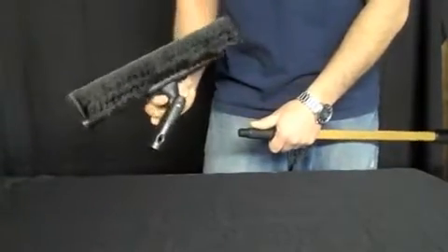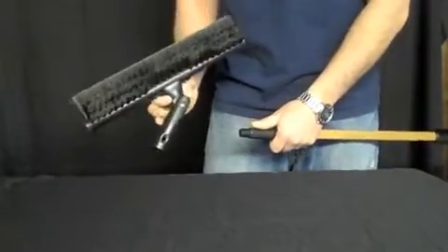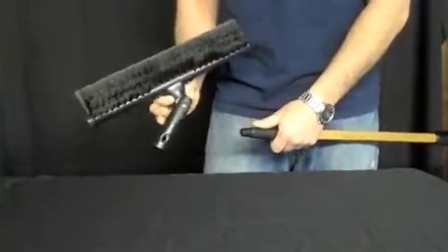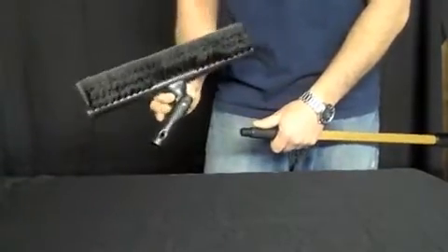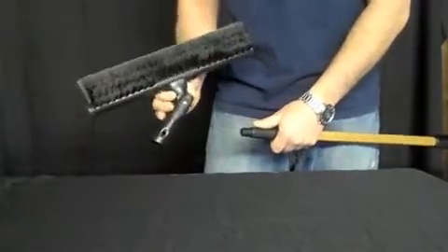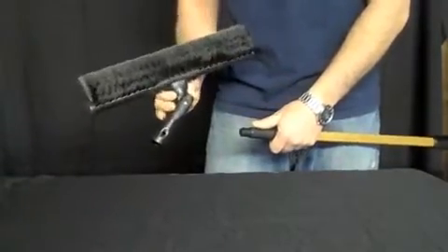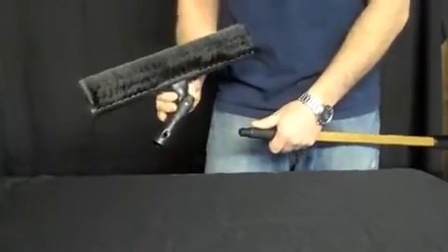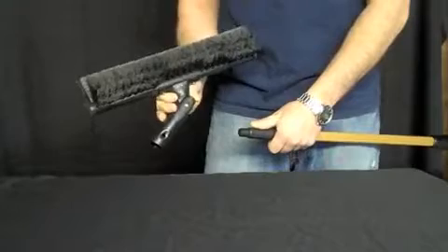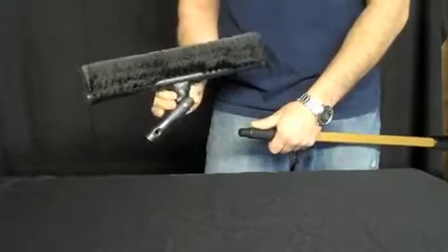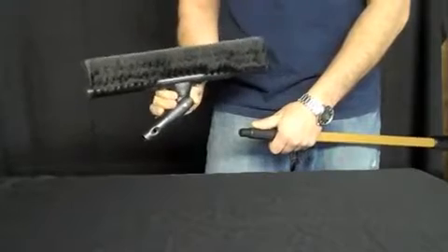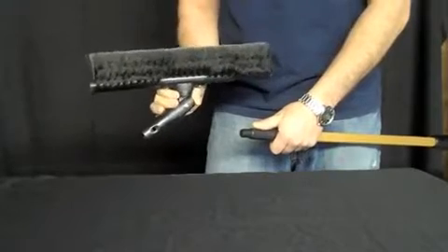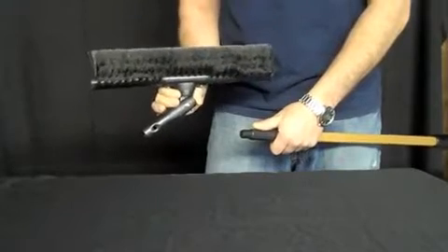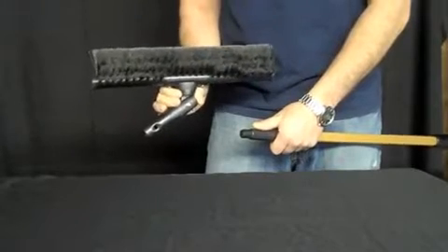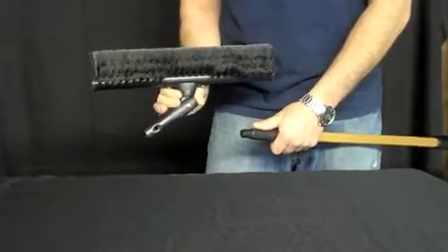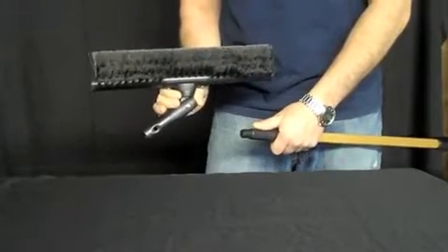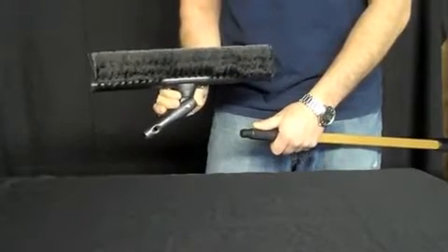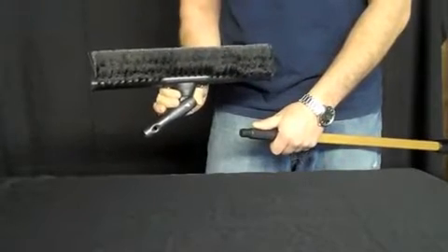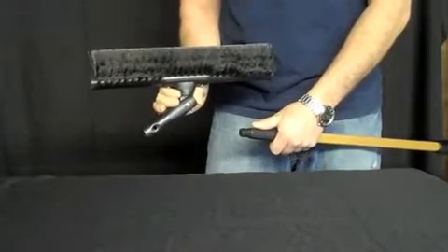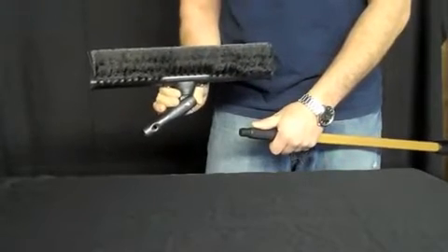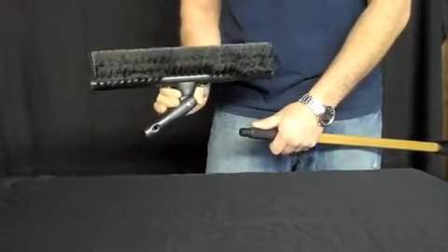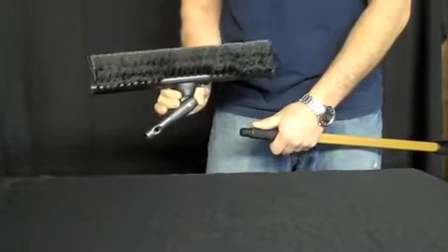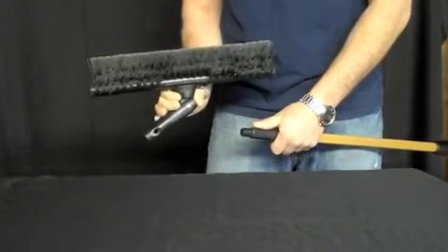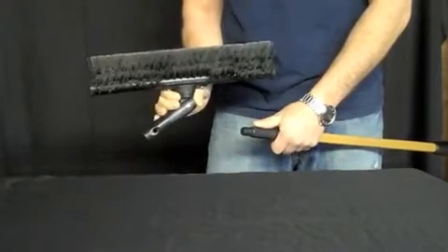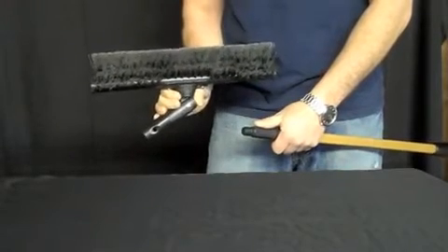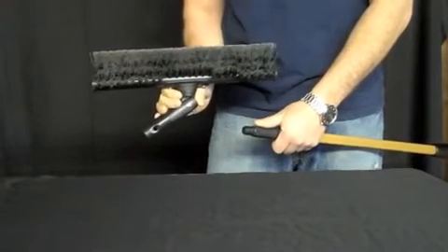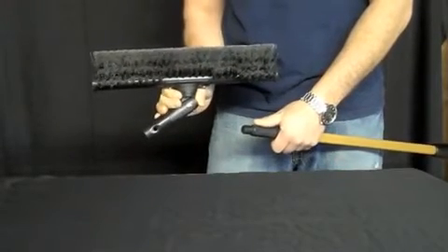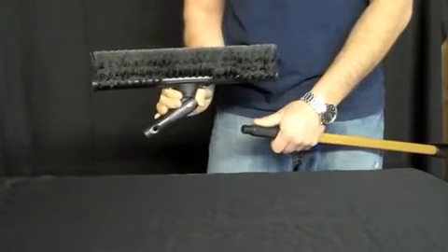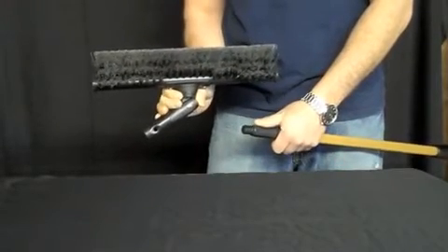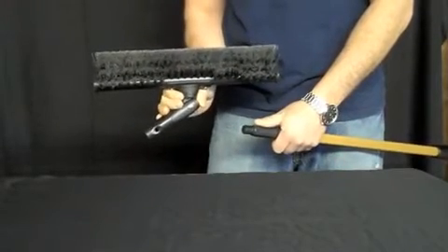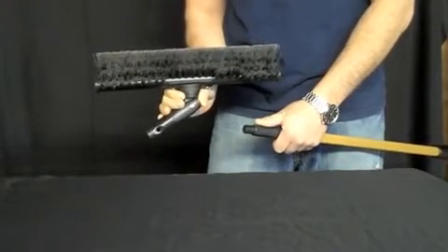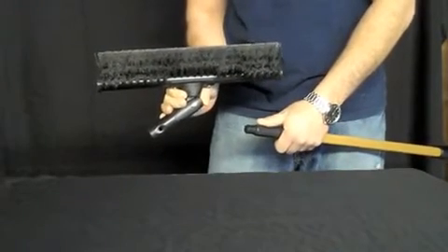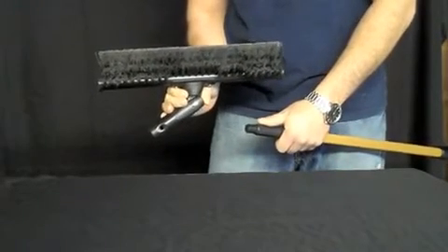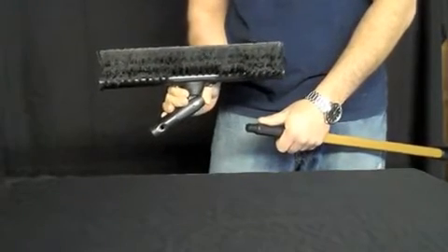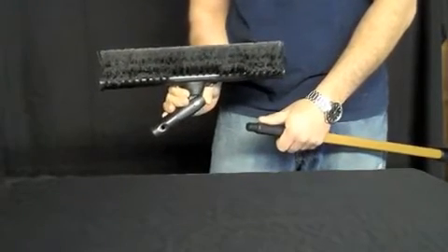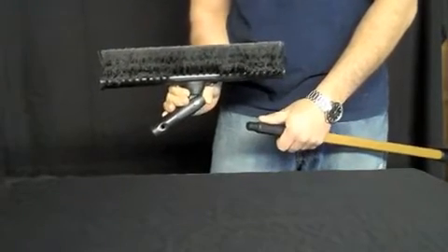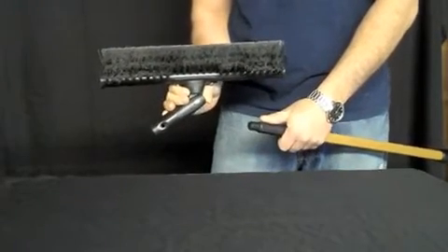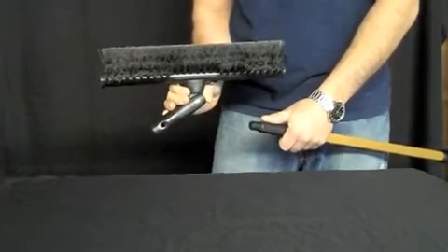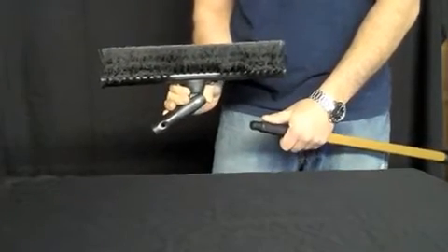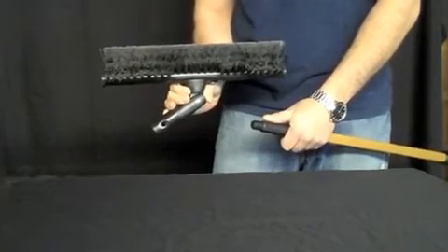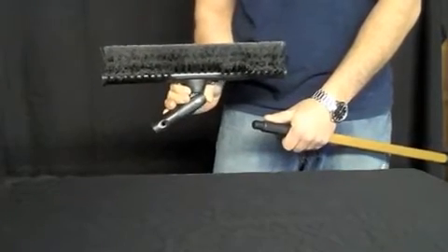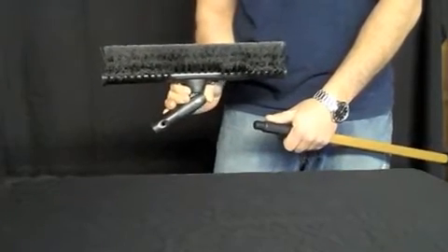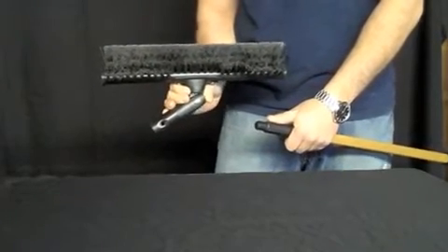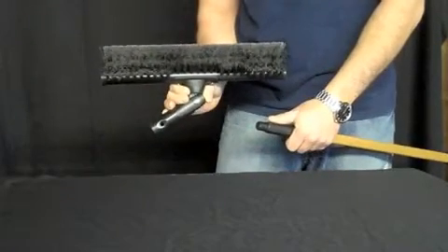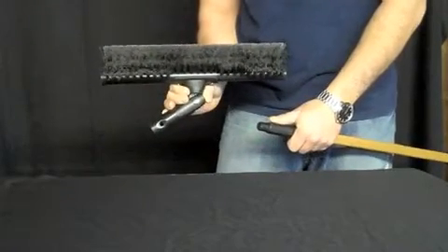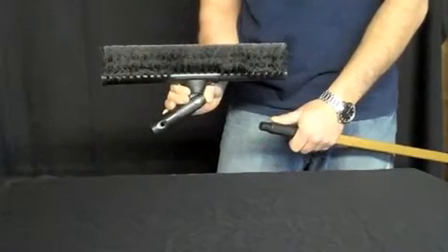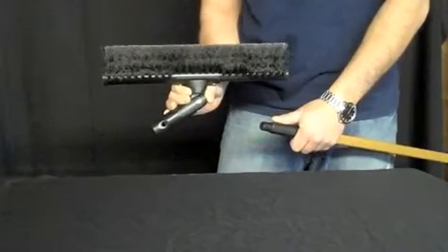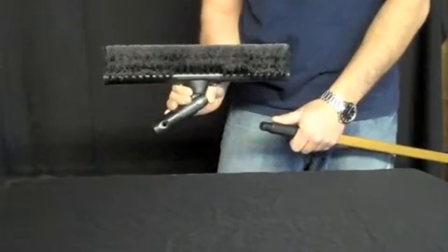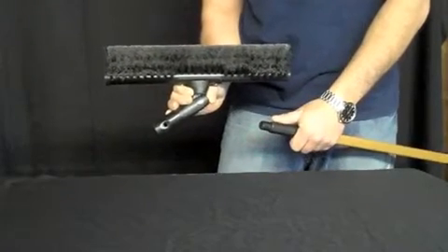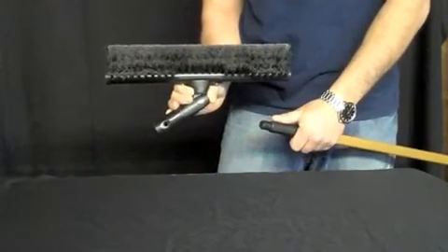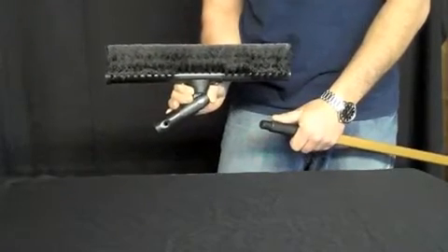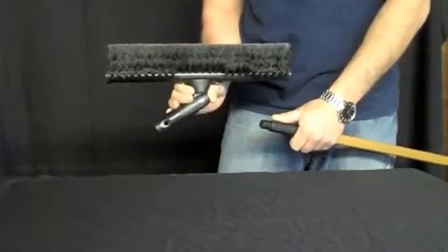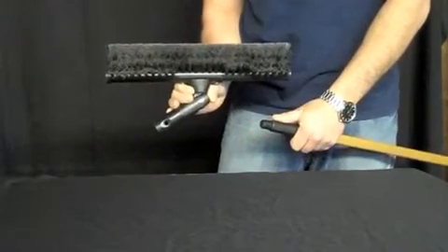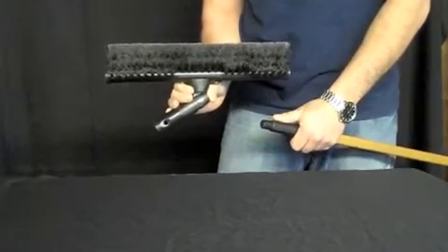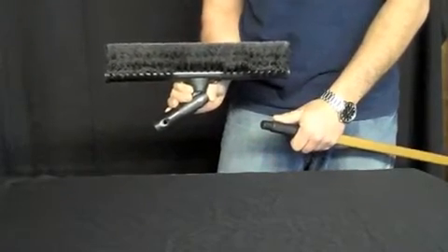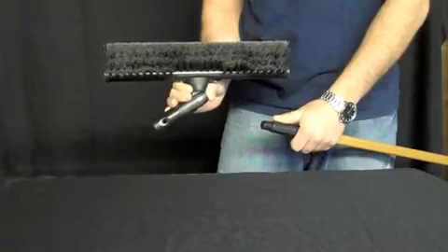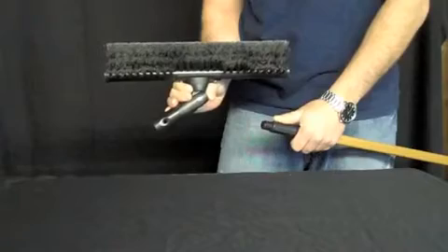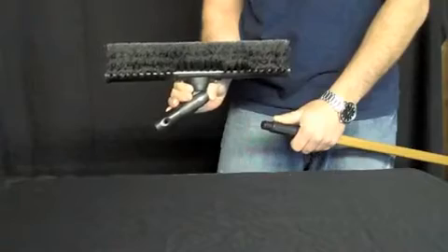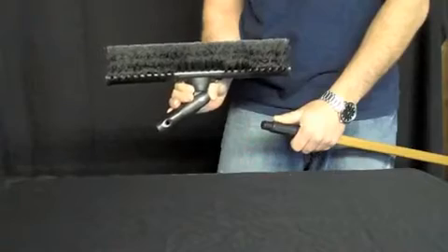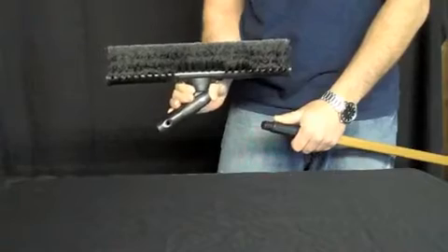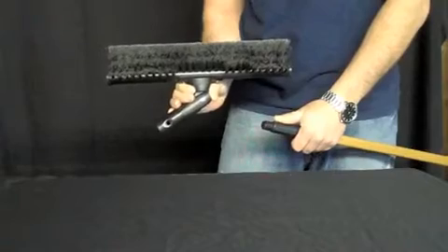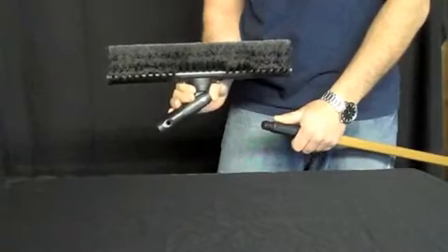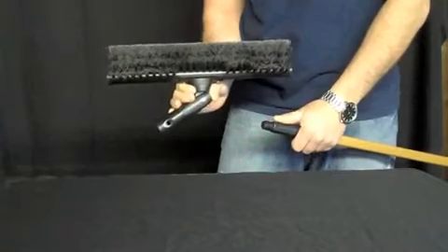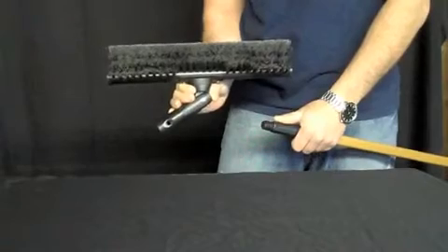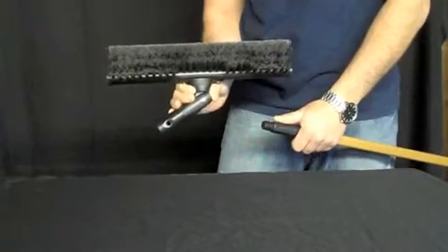And this is the Ederay Super Brush. It's available at windowcleaningresource.com. Click add to cart to add to your order.